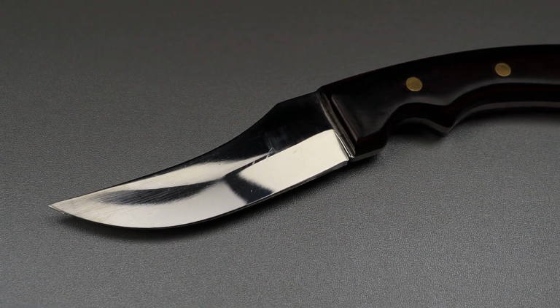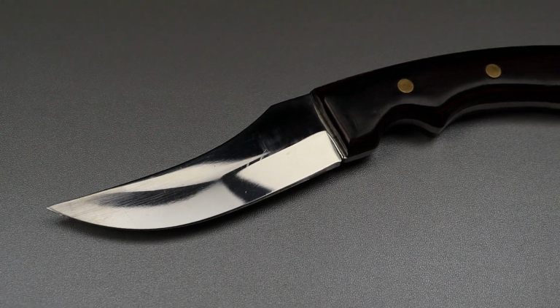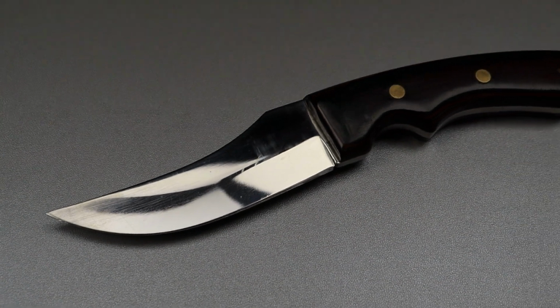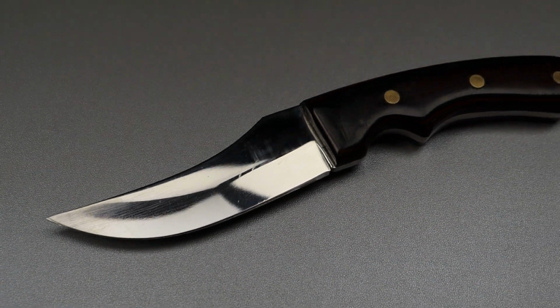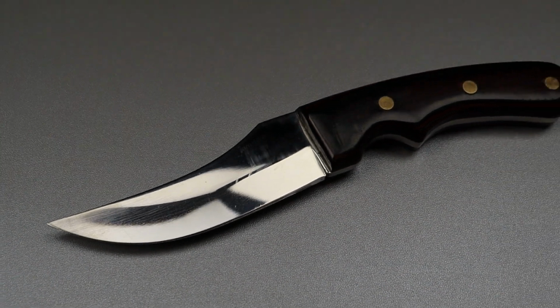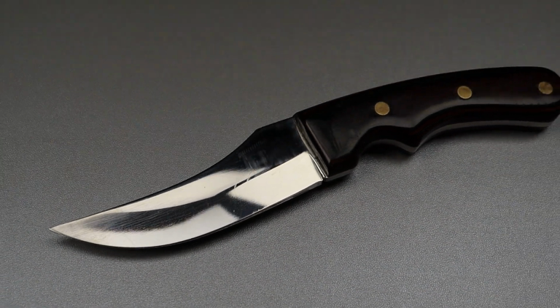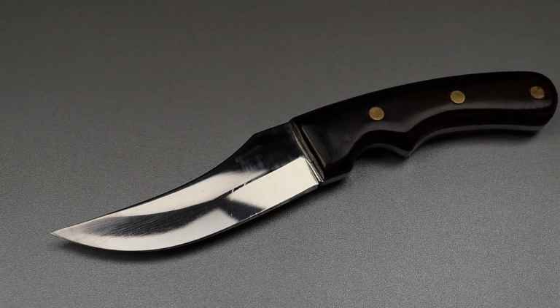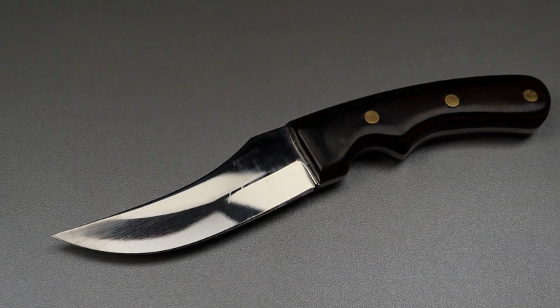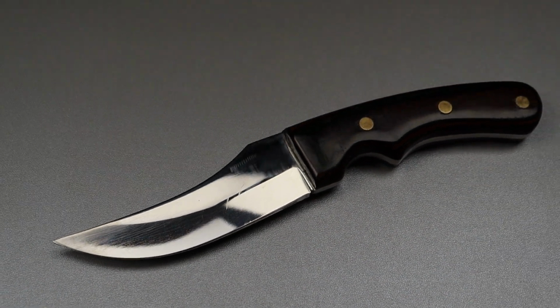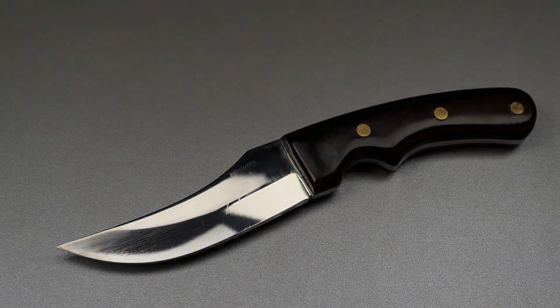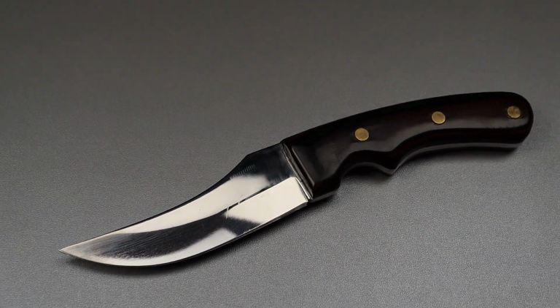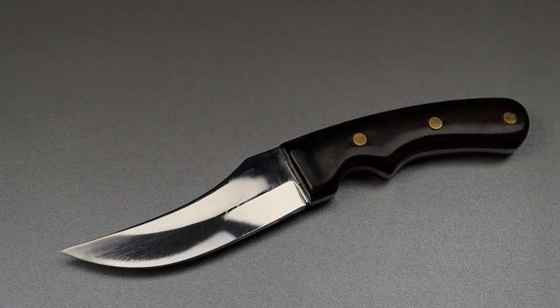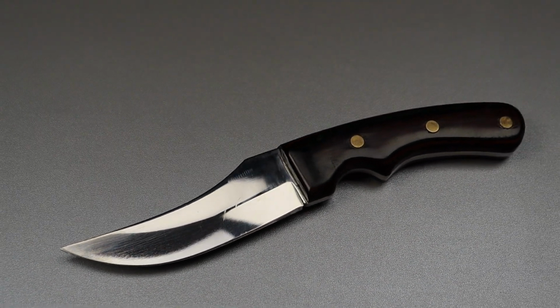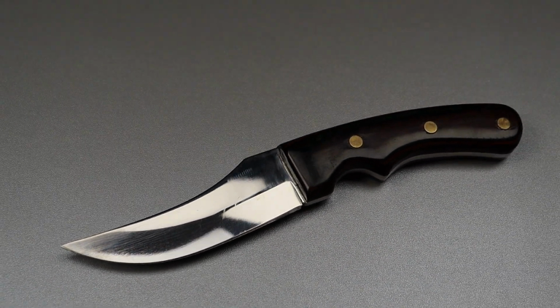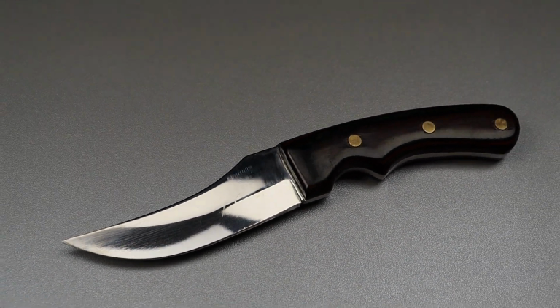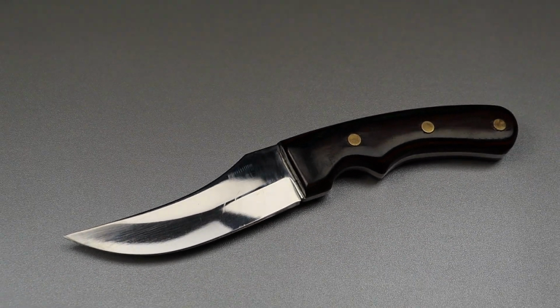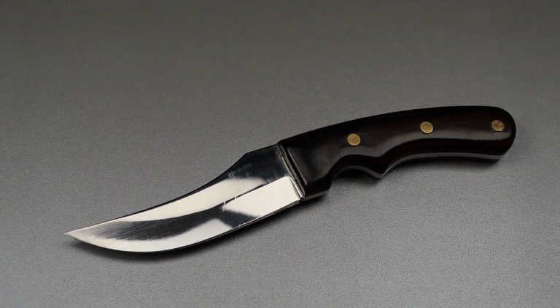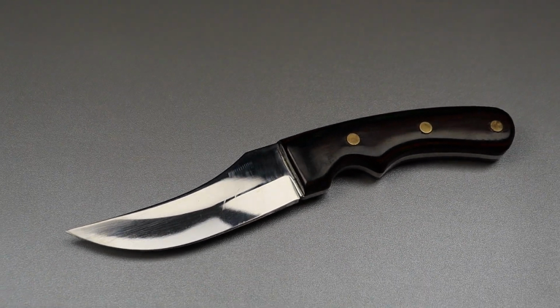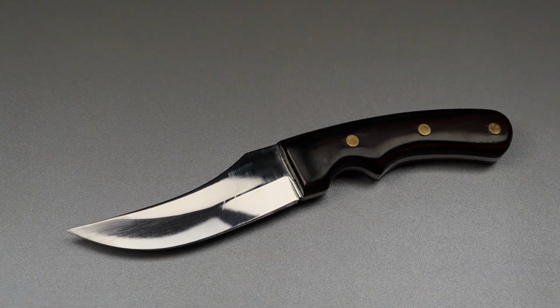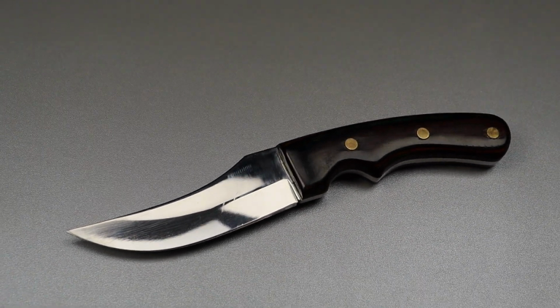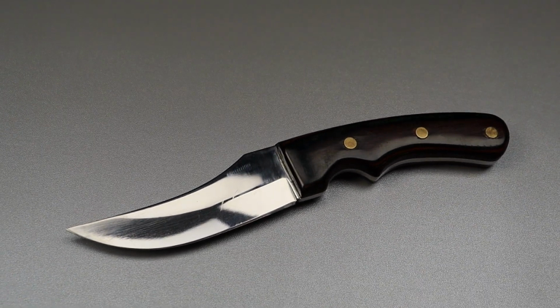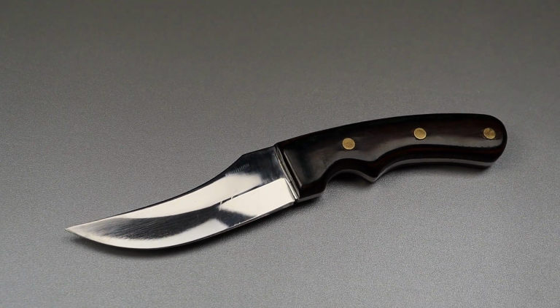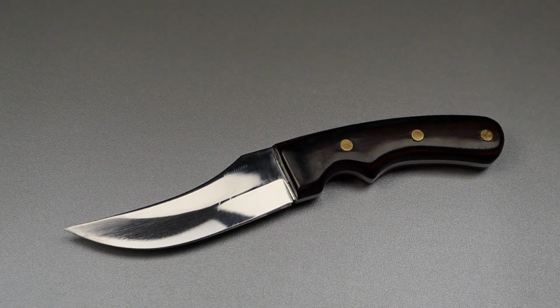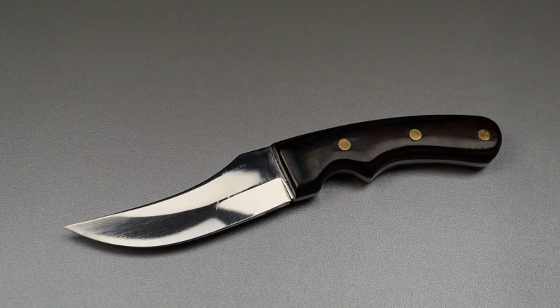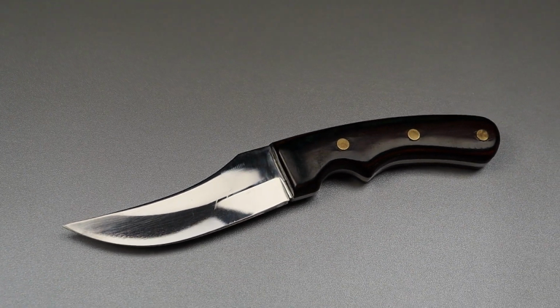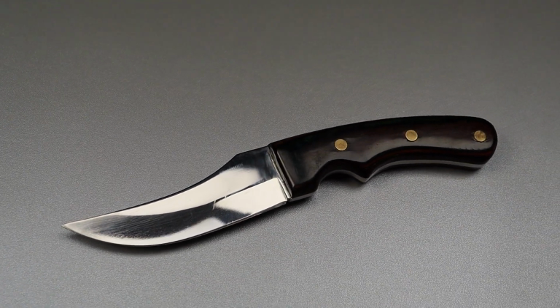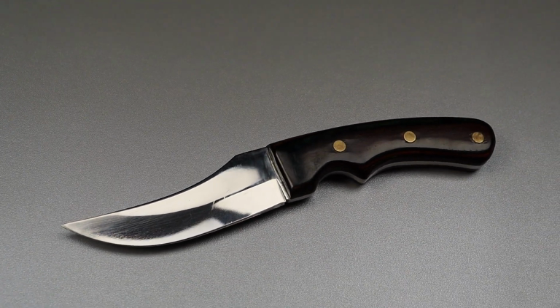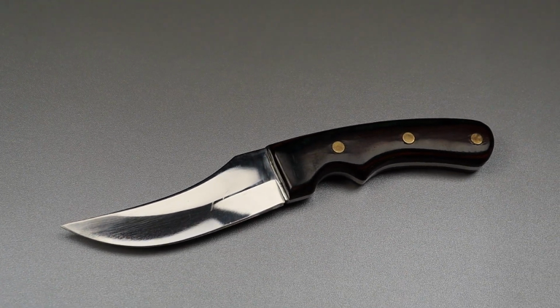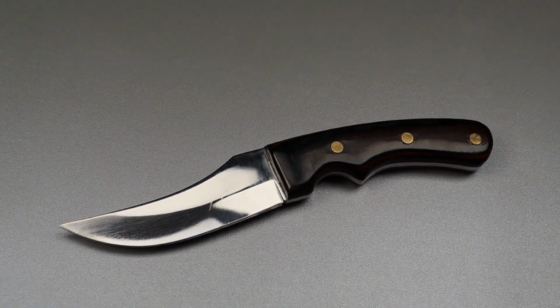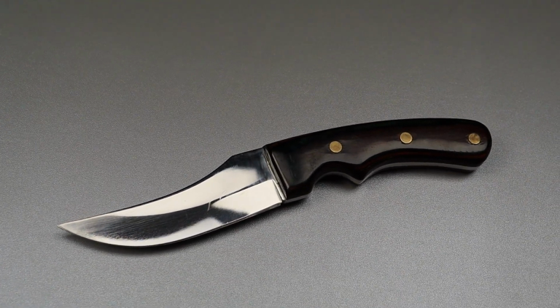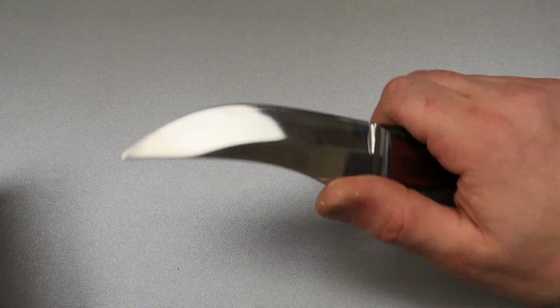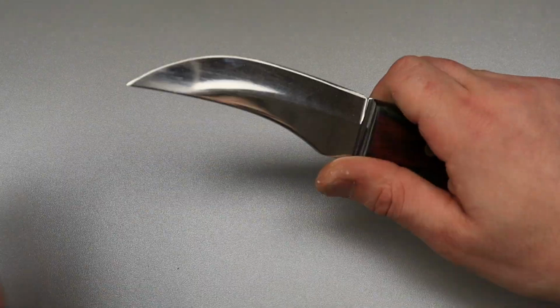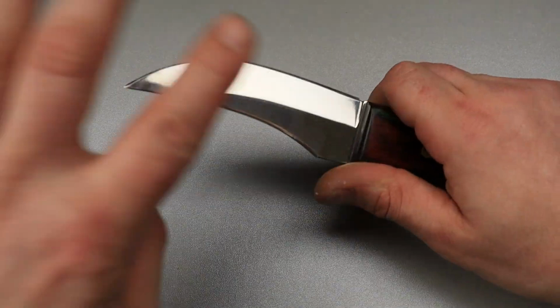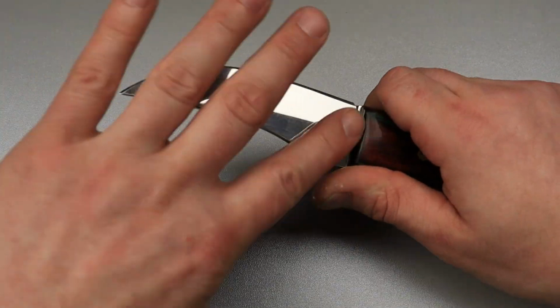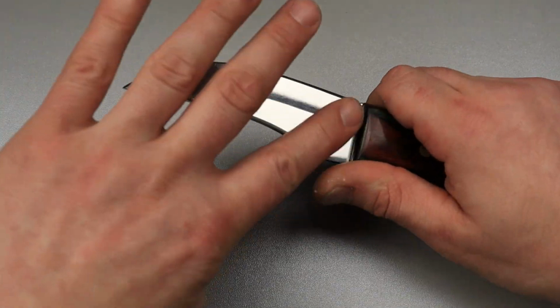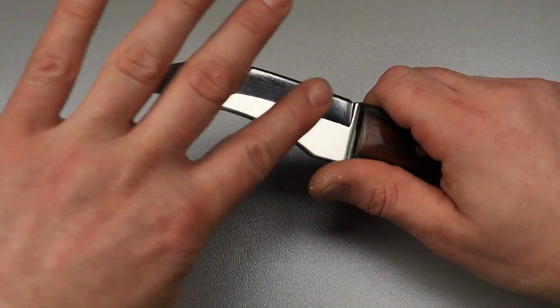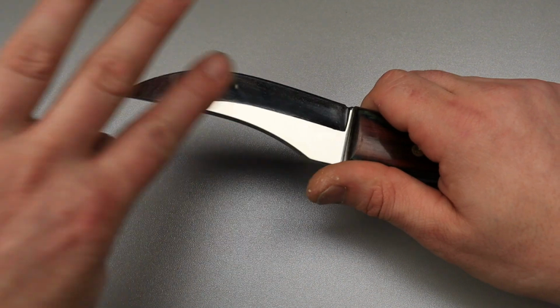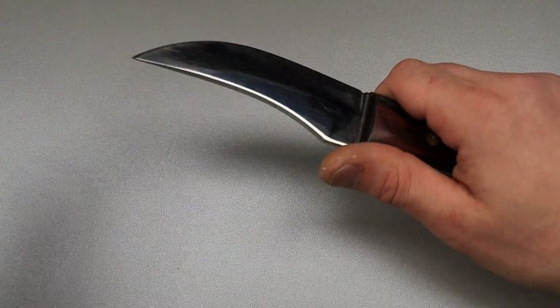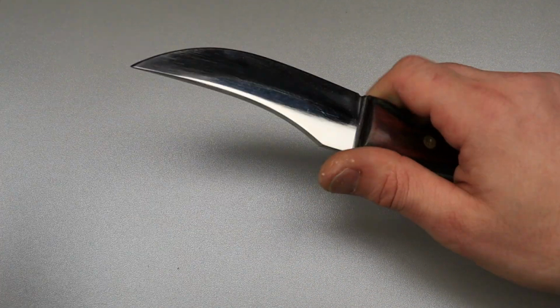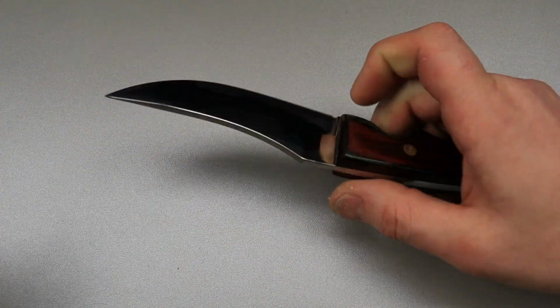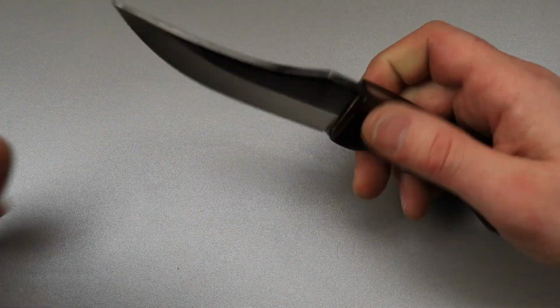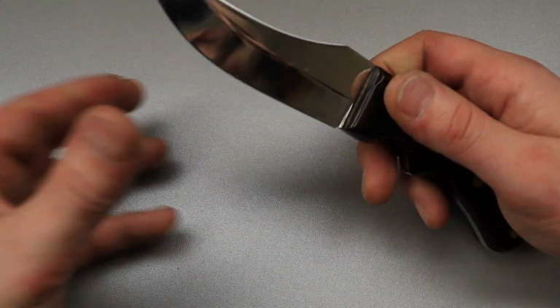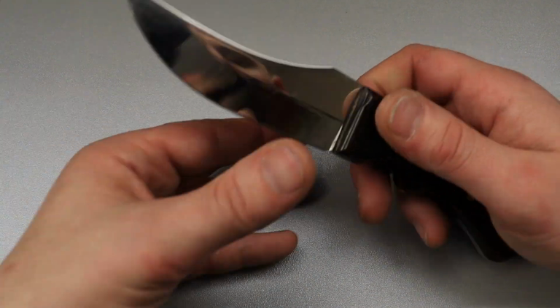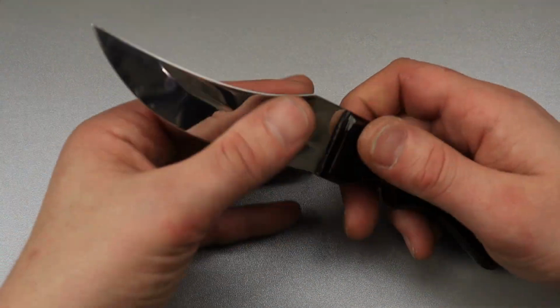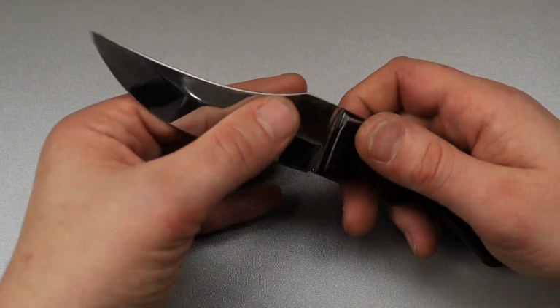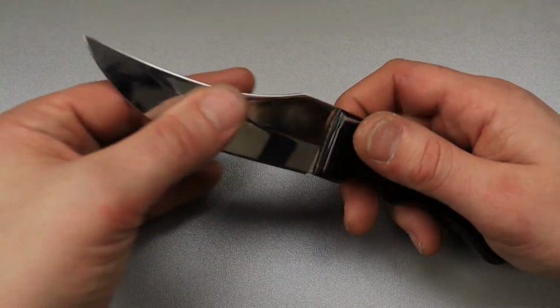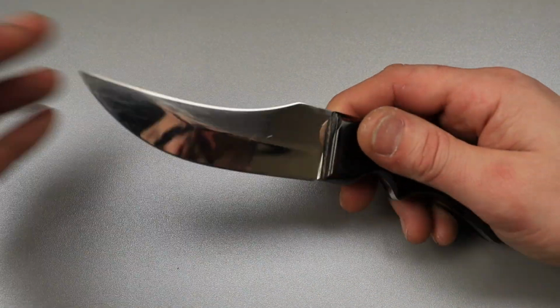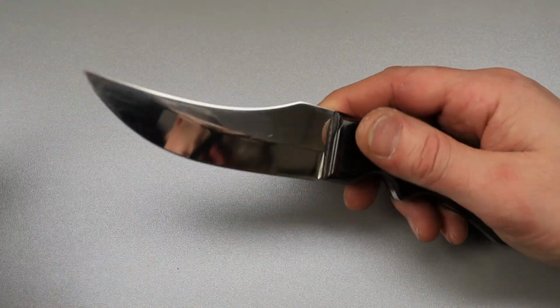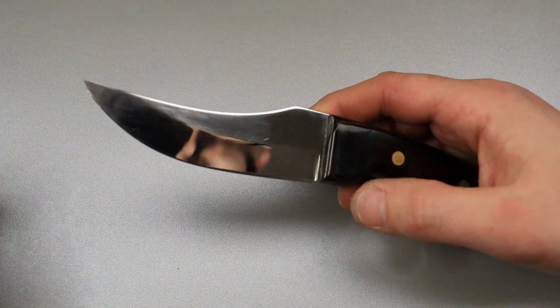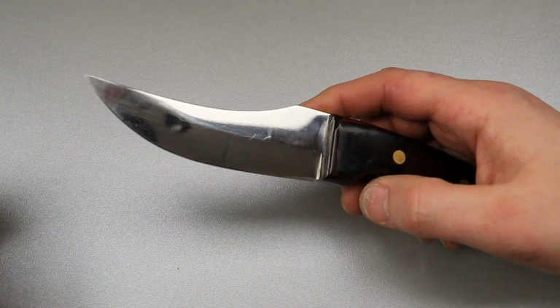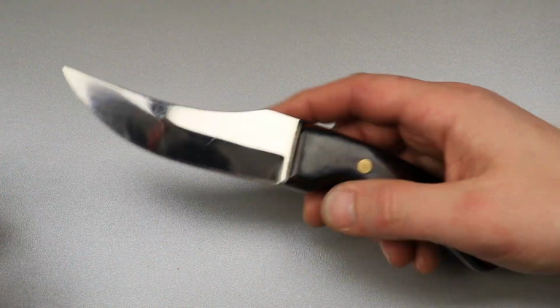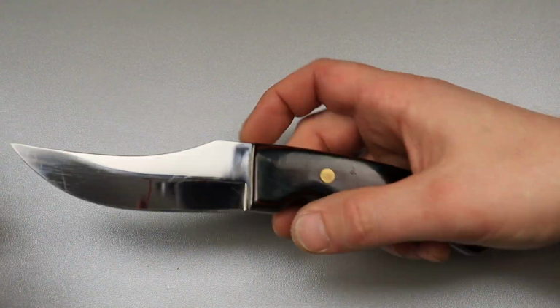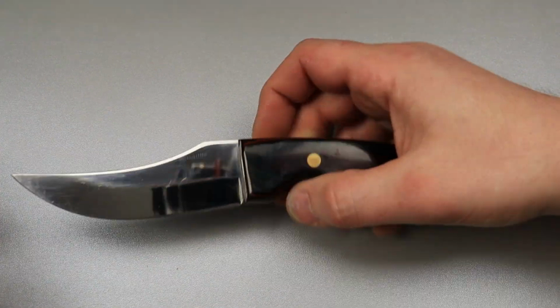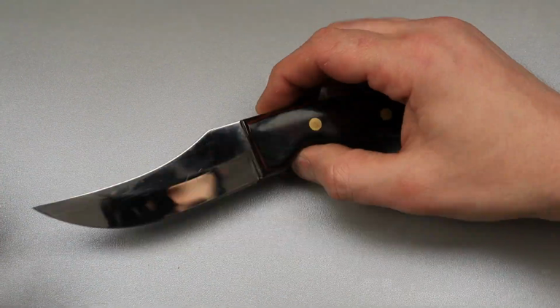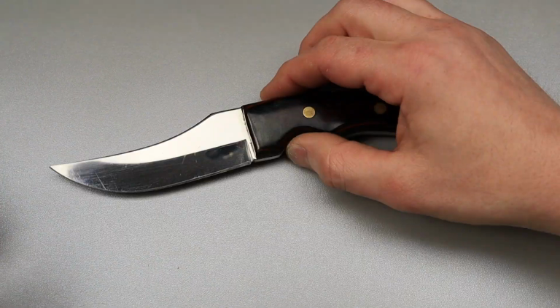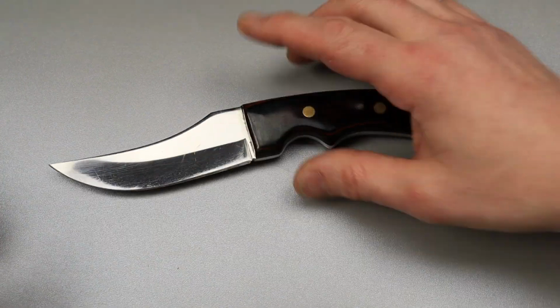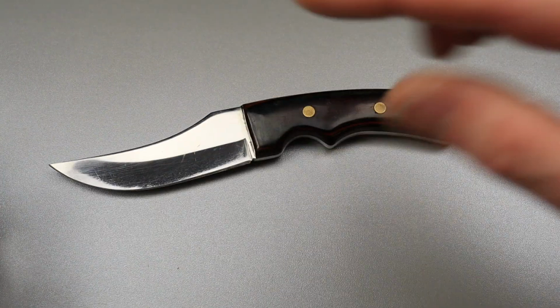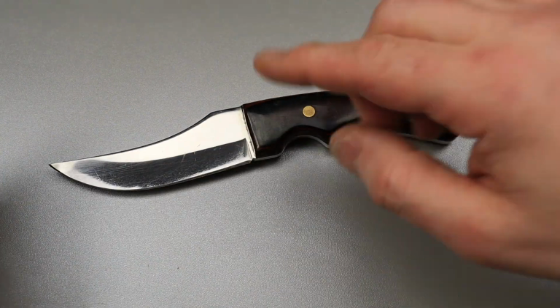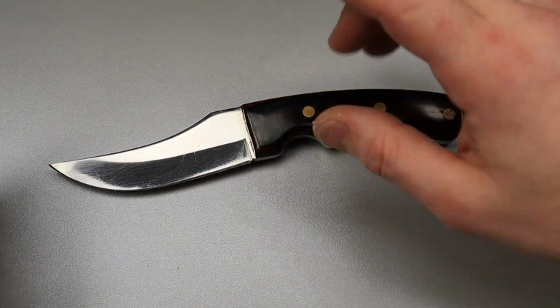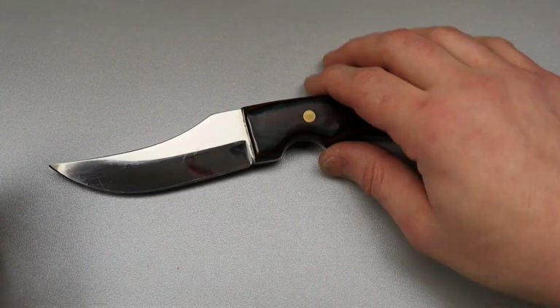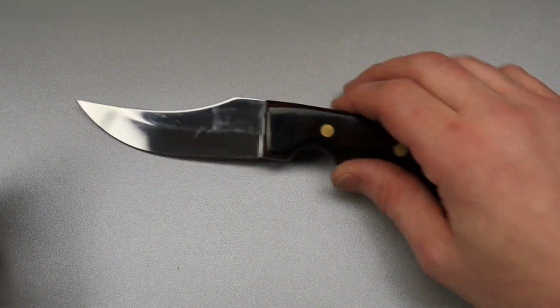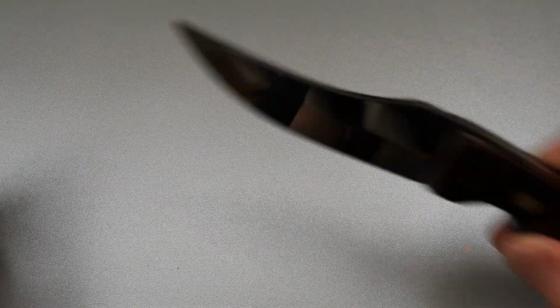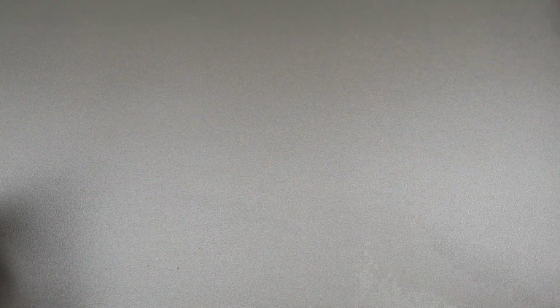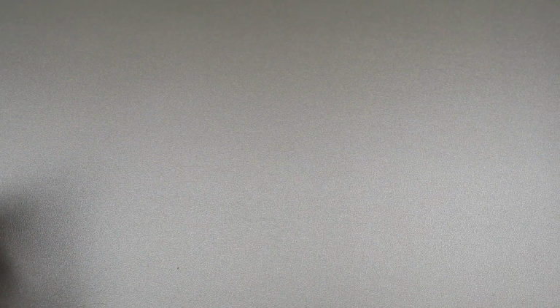This one would be a trailing point. Some would call it a Persian. So Persian or trailing point will be accepted.